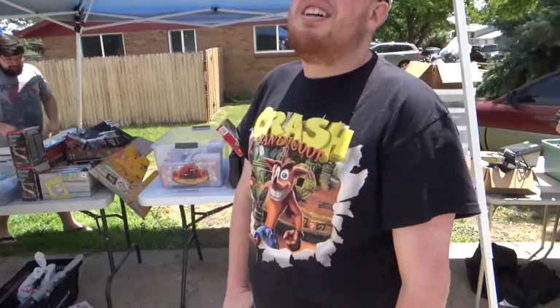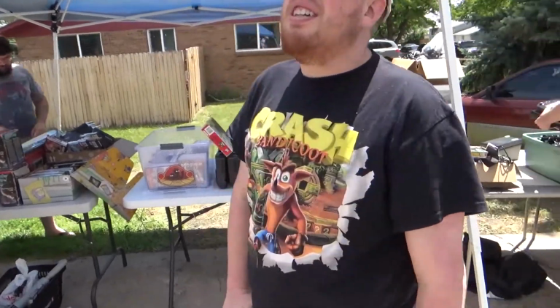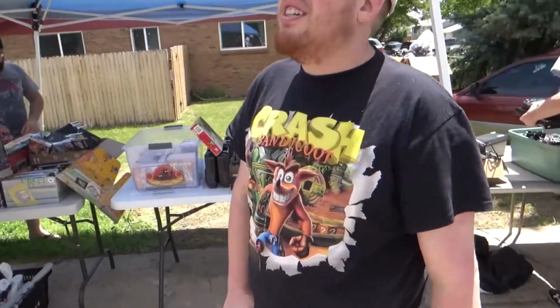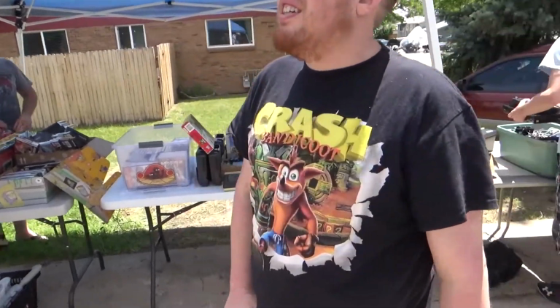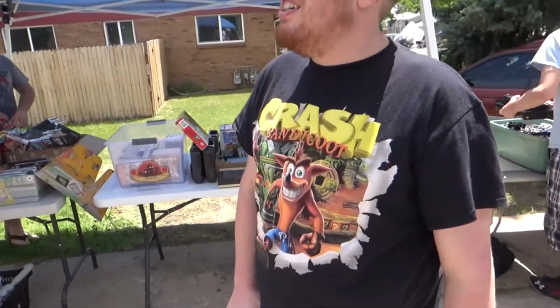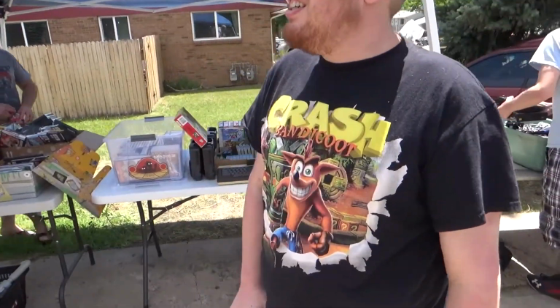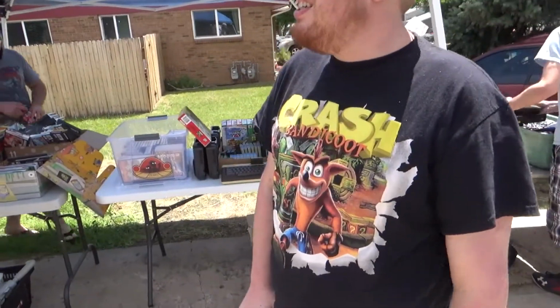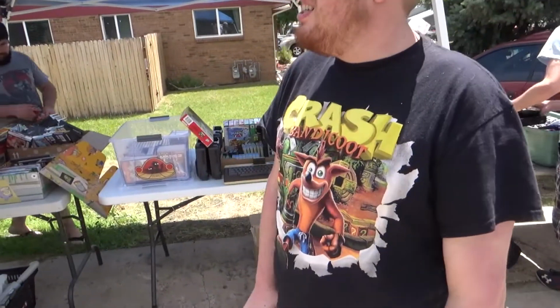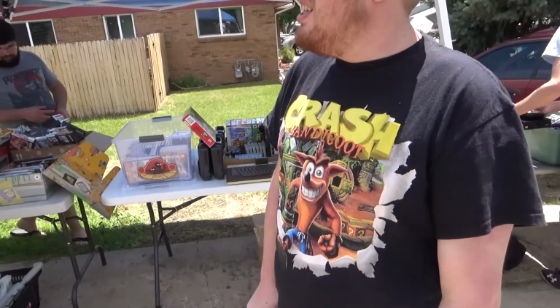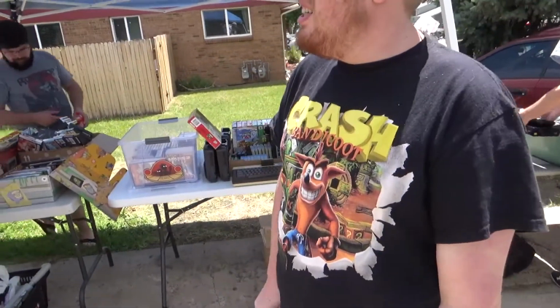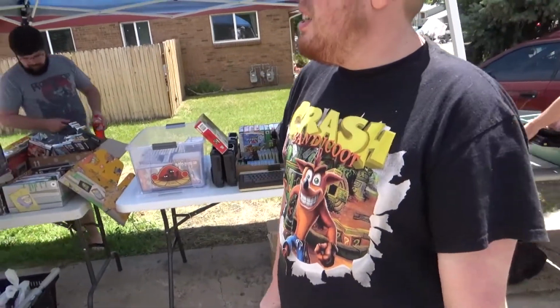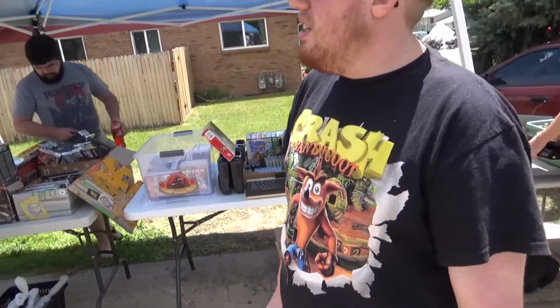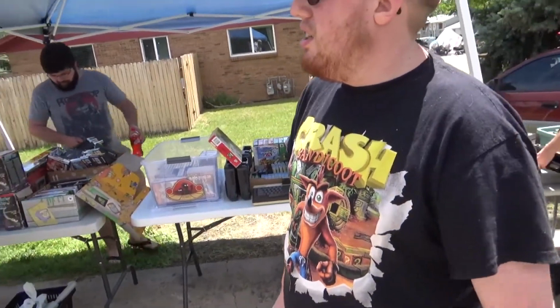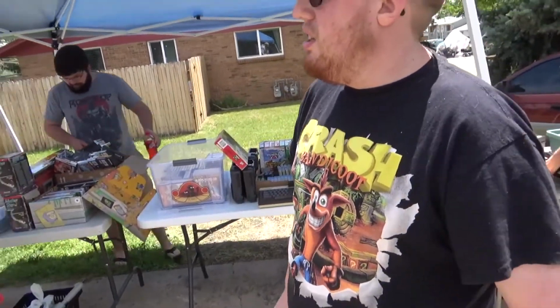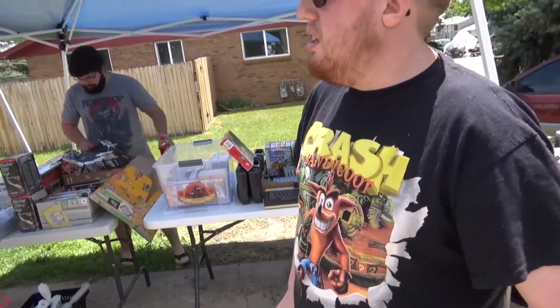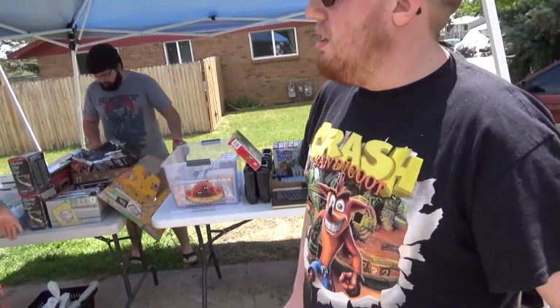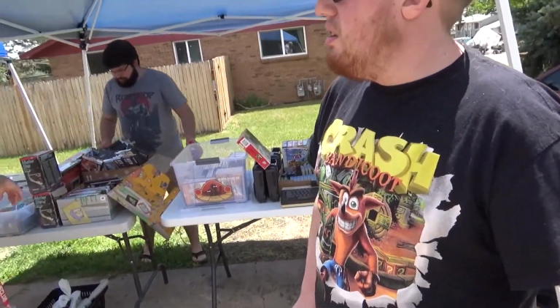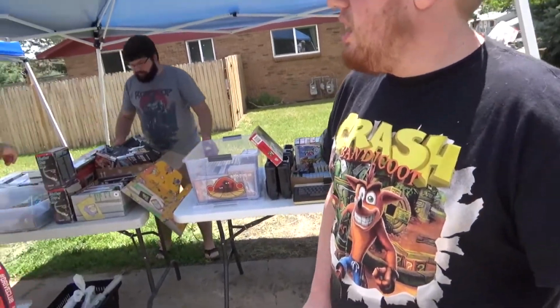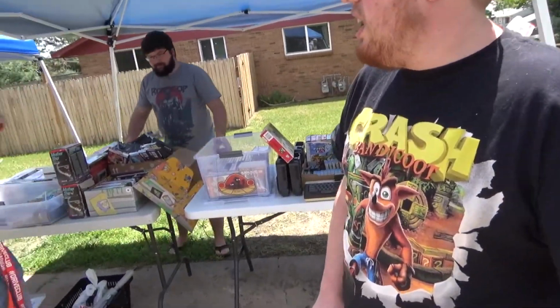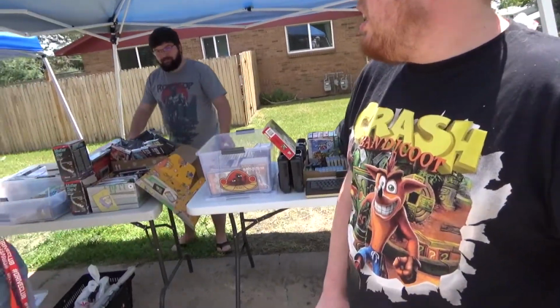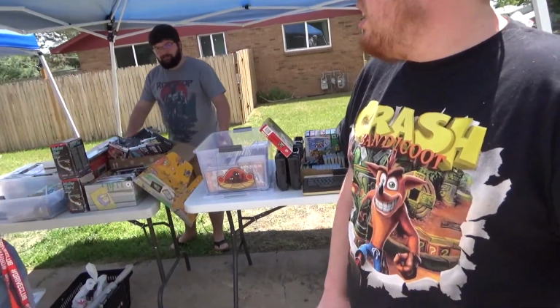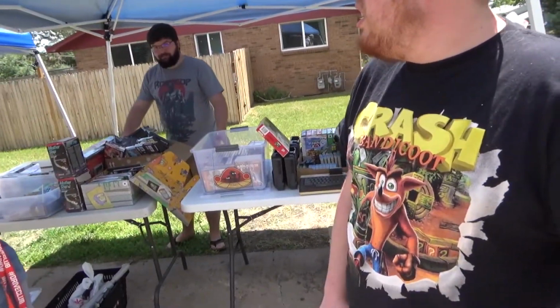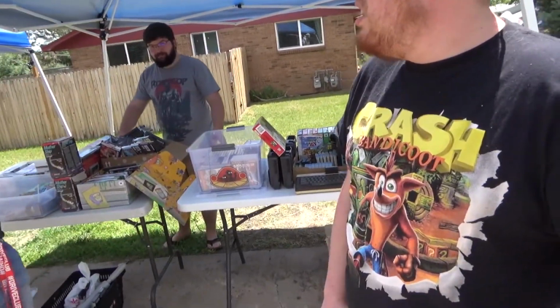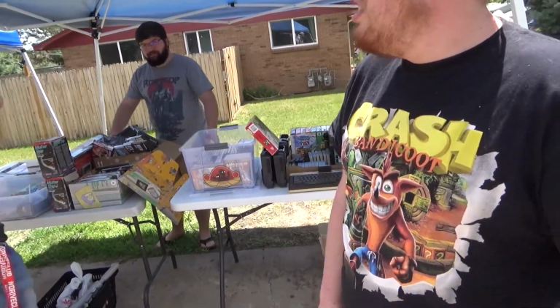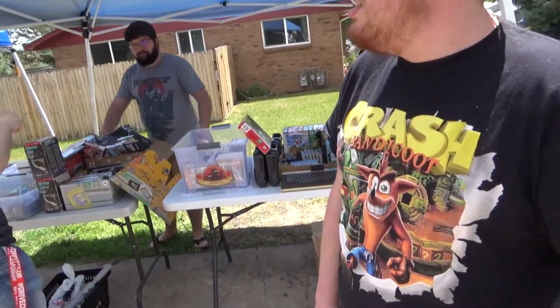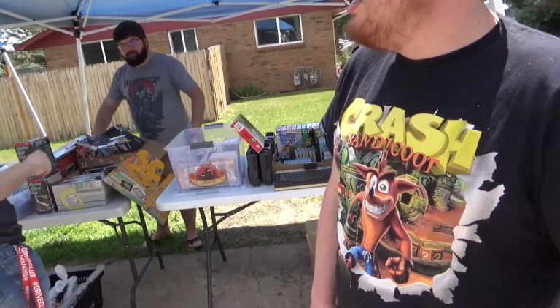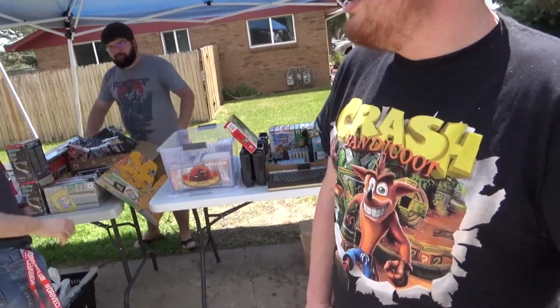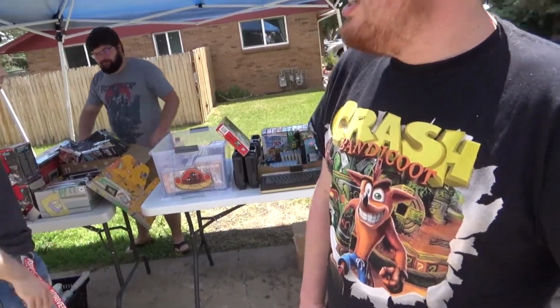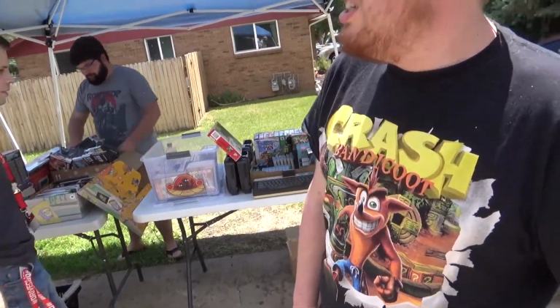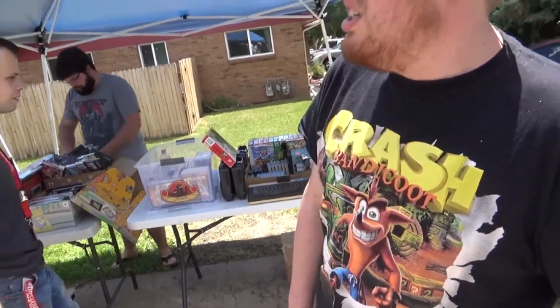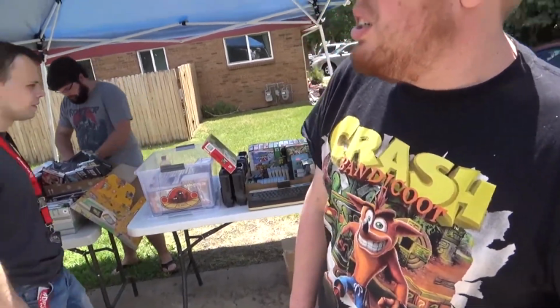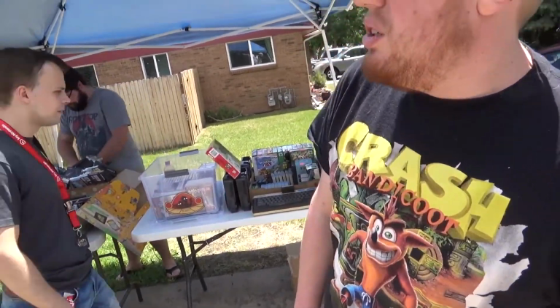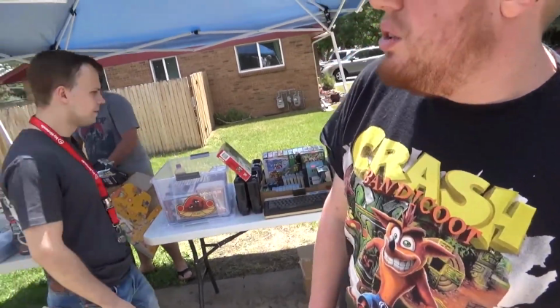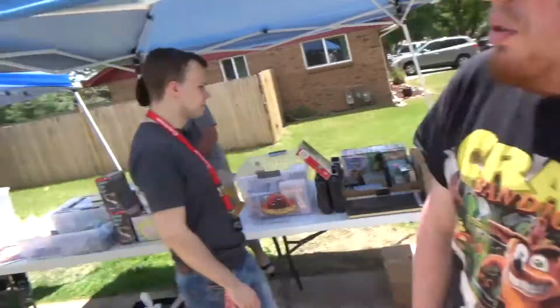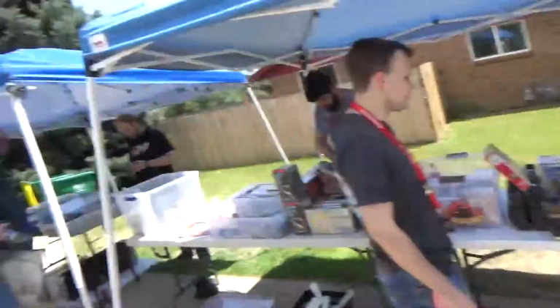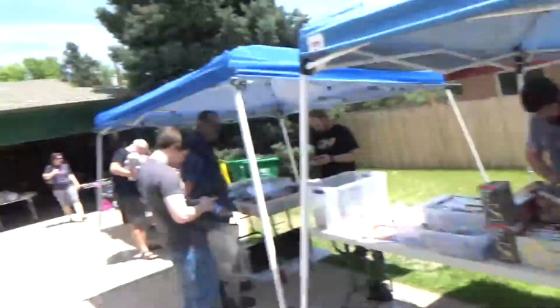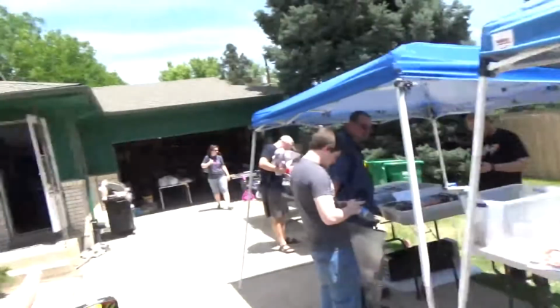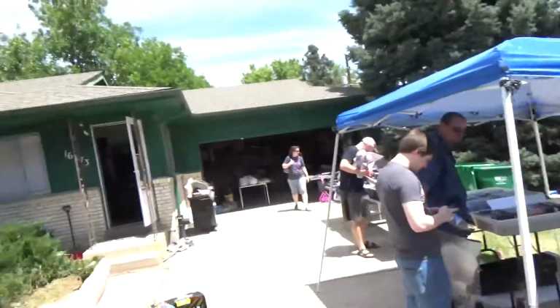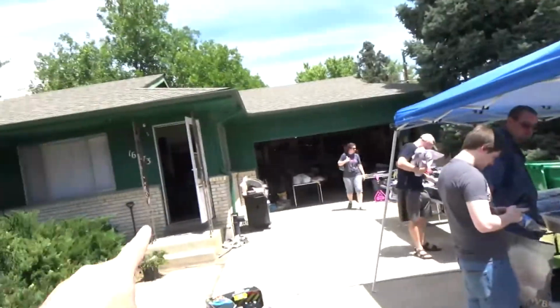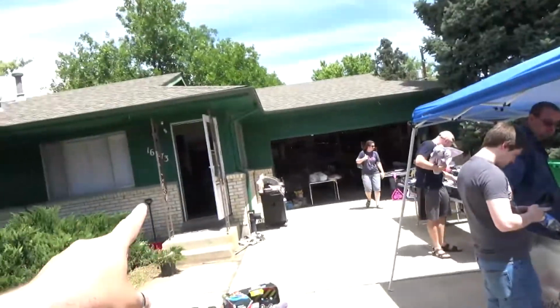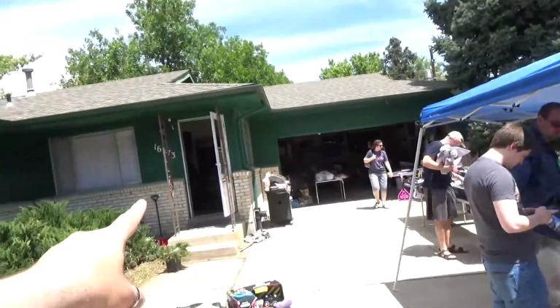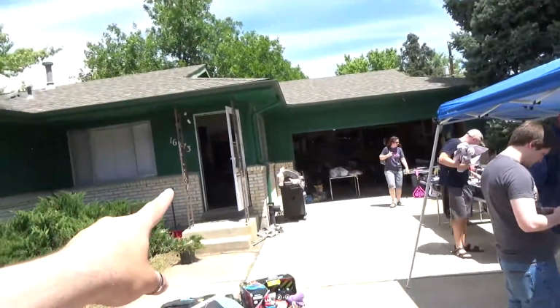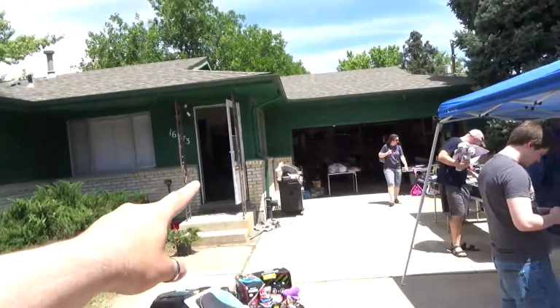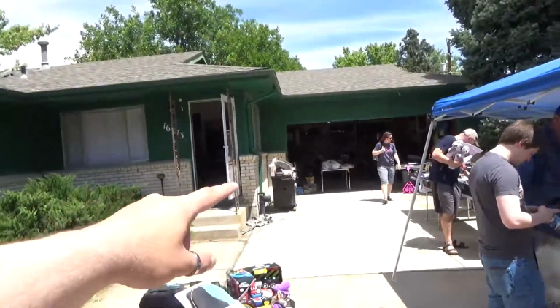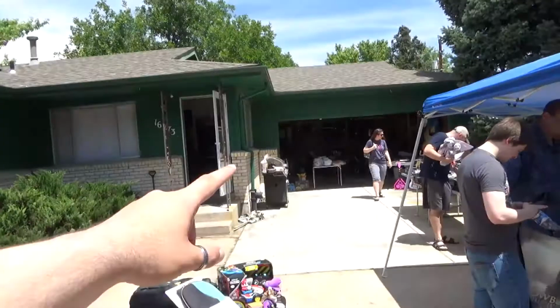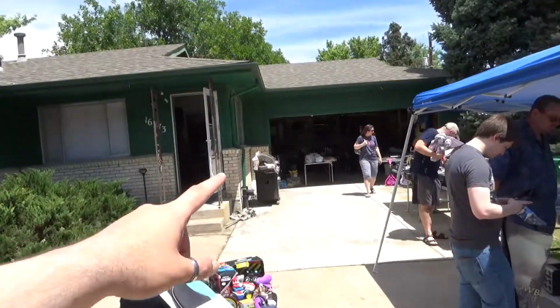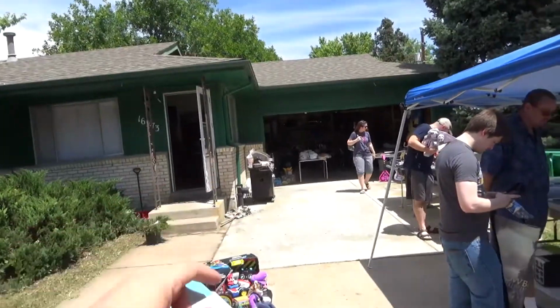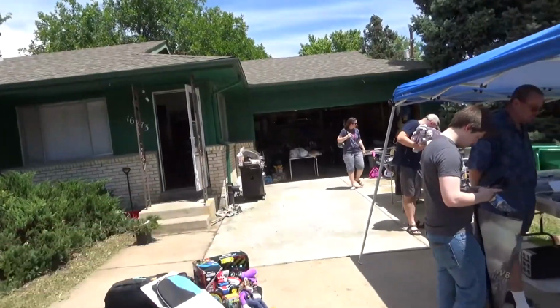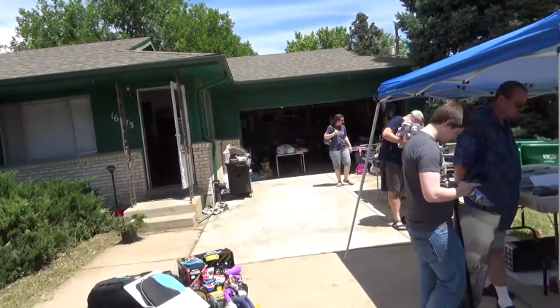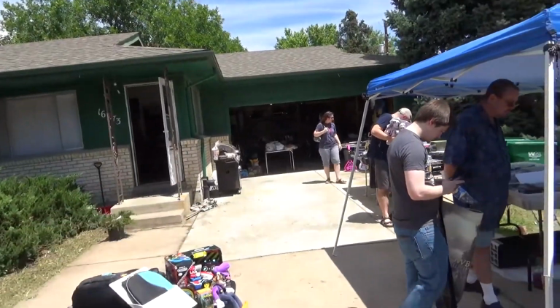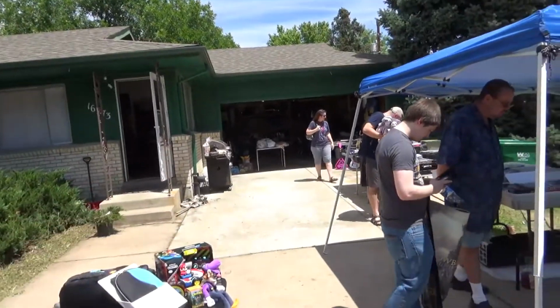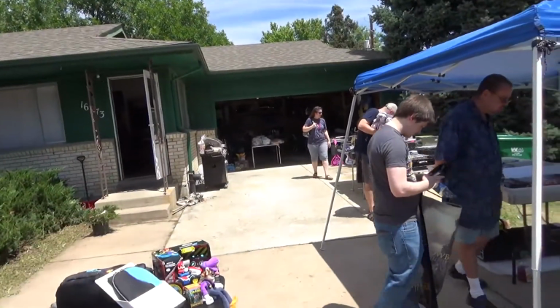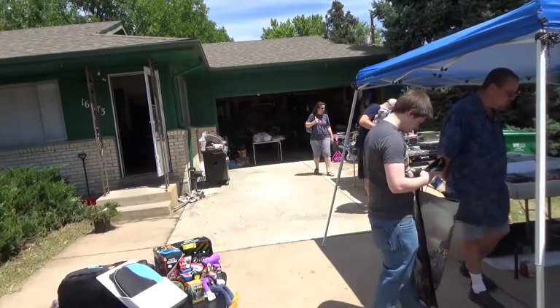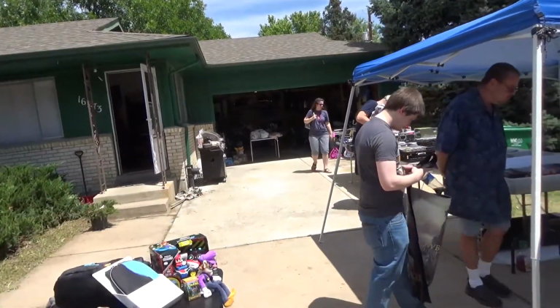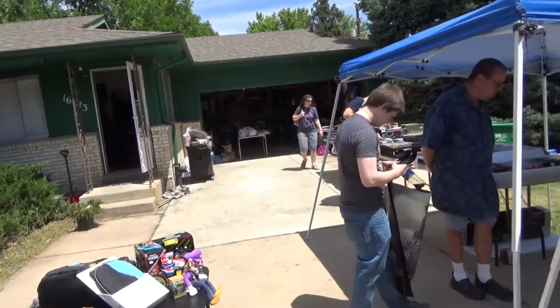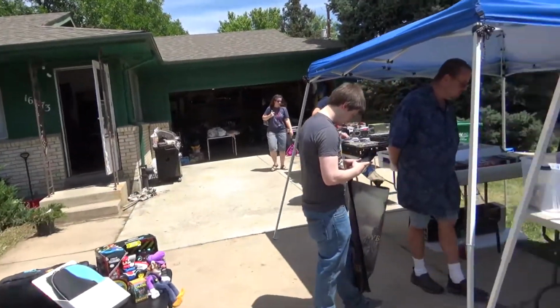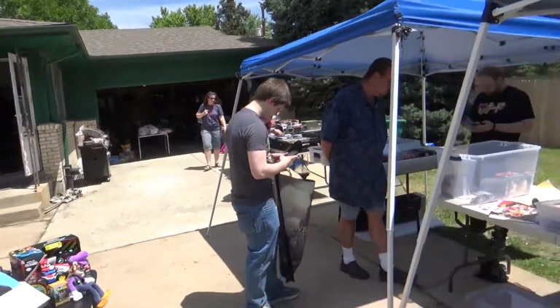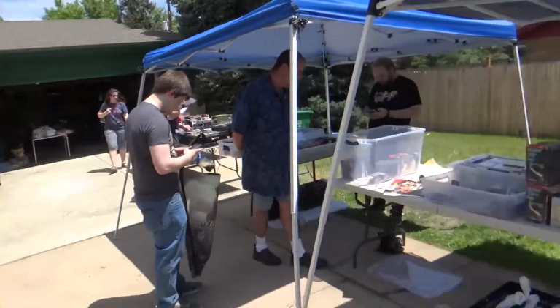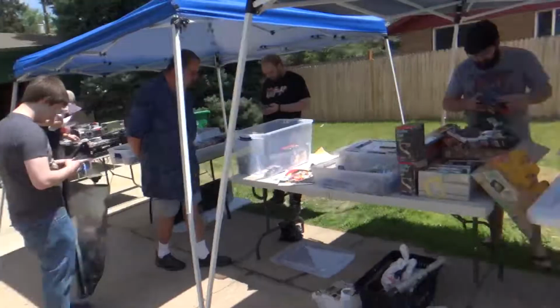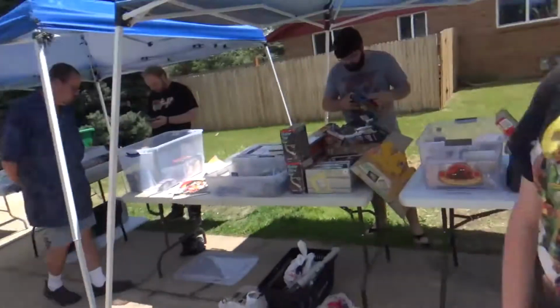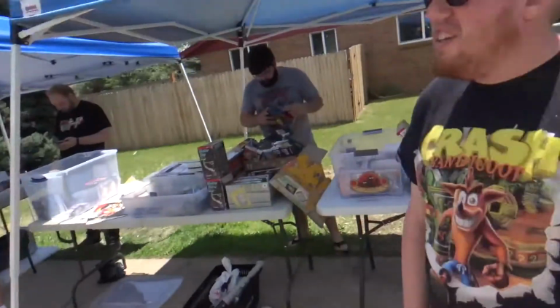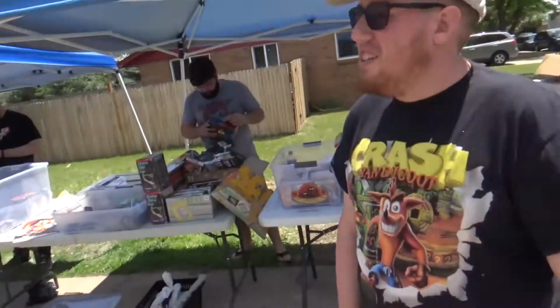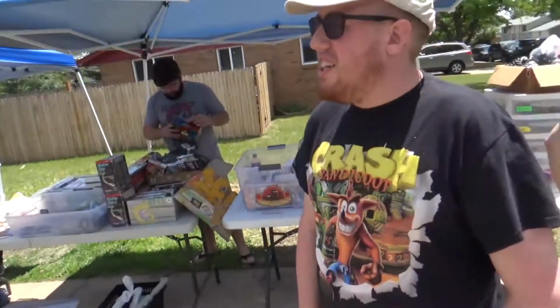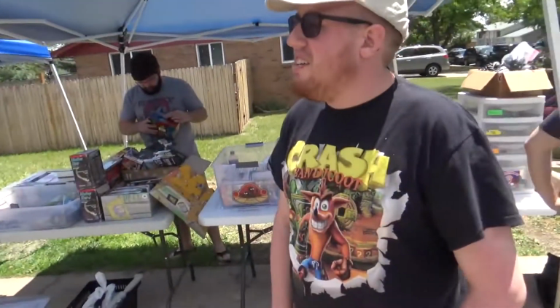This is what we got set up so far. We got food cooking — yeah, we got the barbecue going. It's a good time.